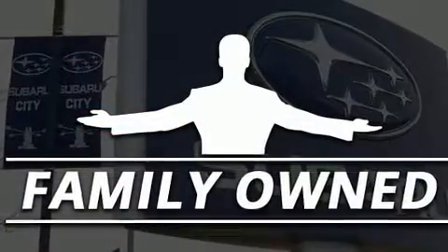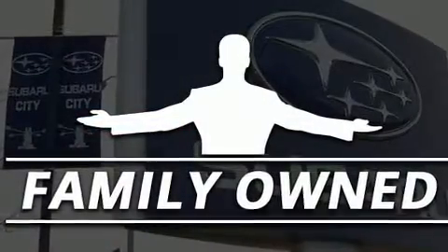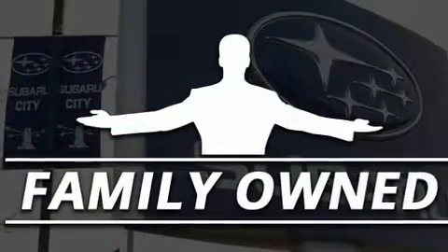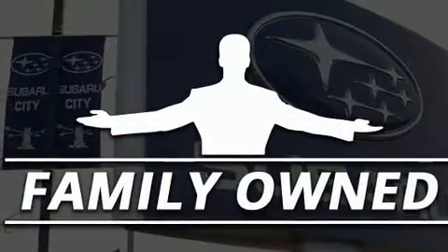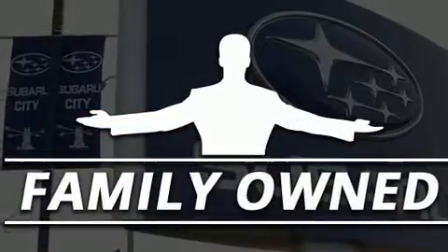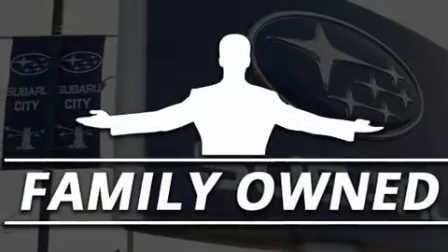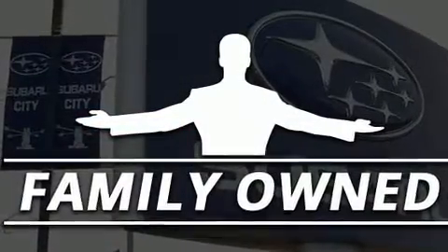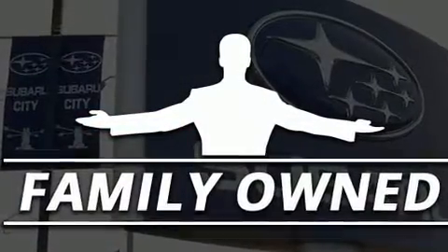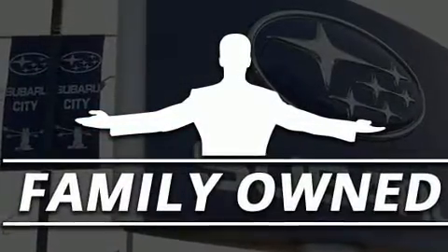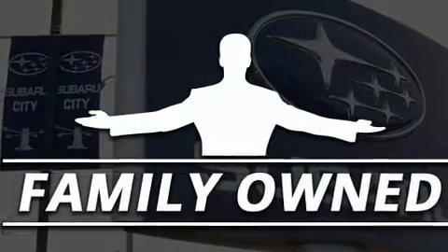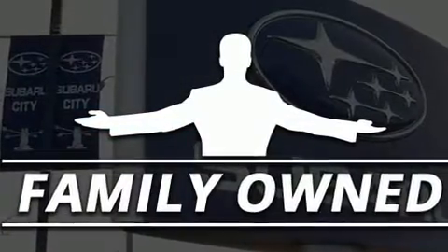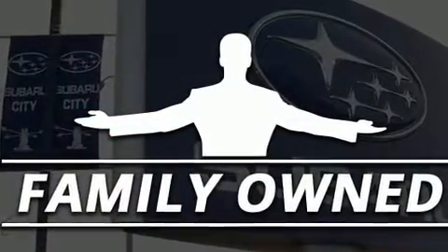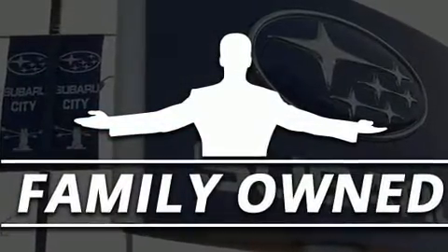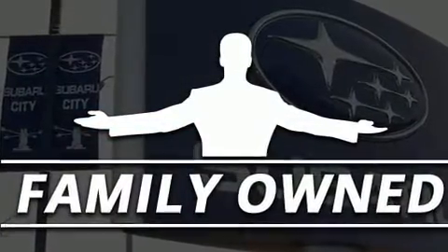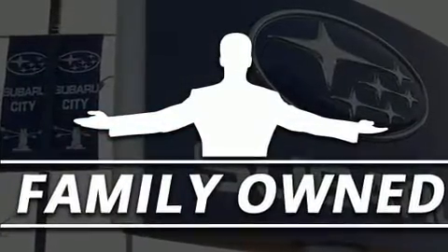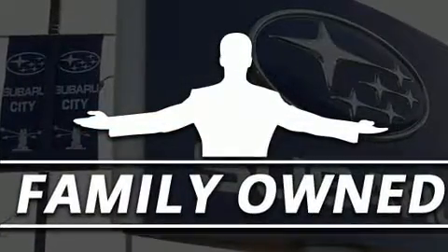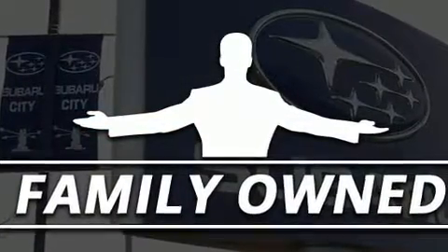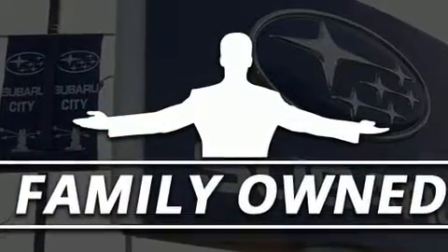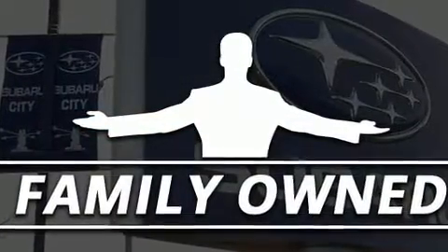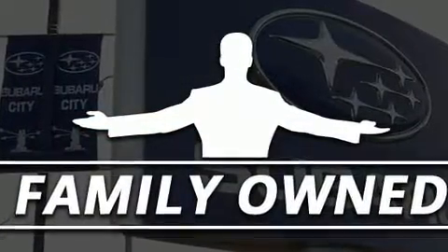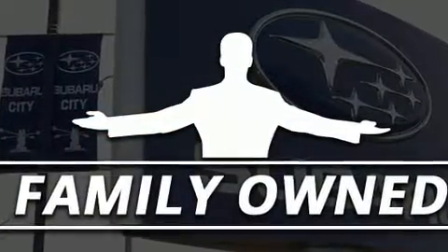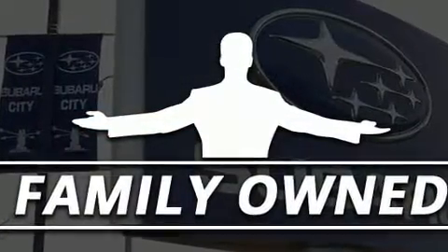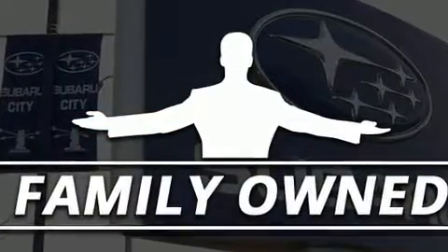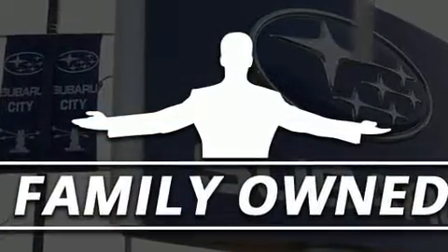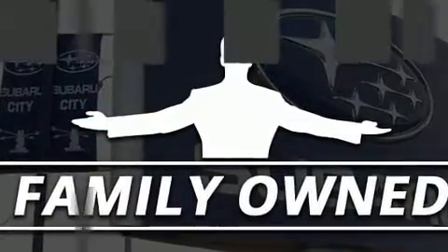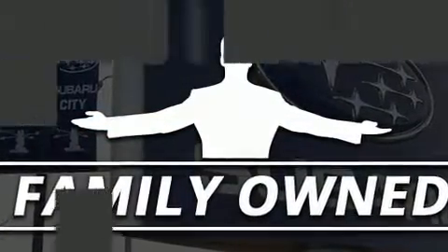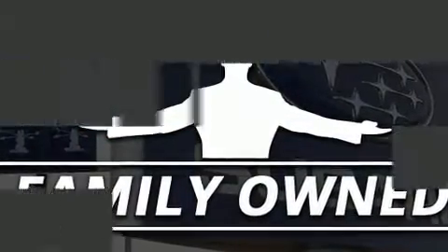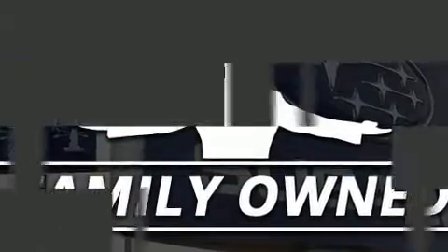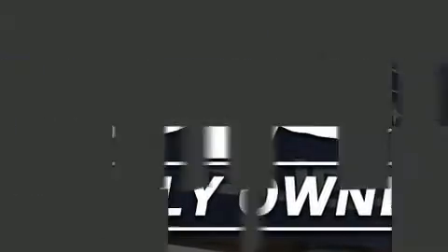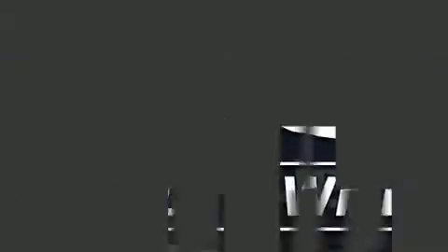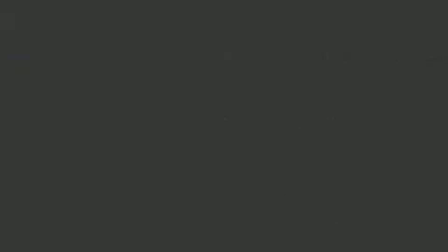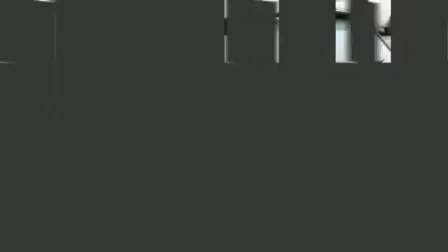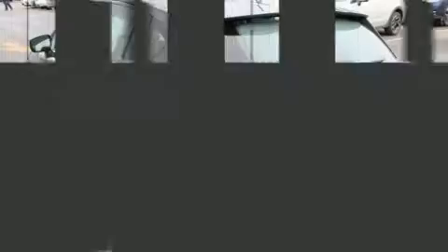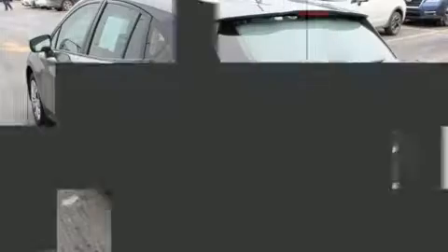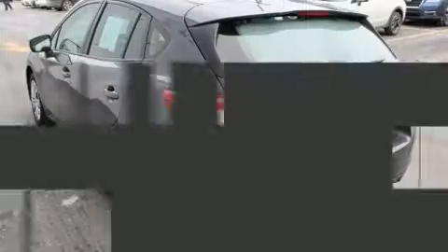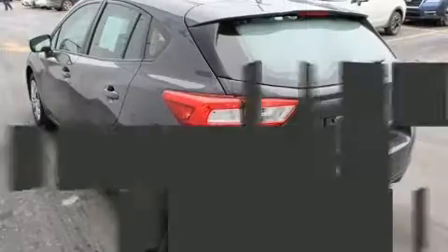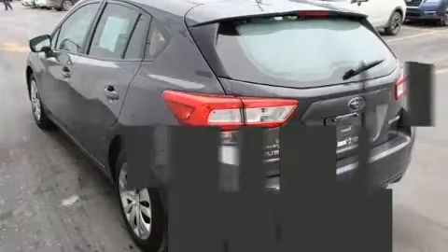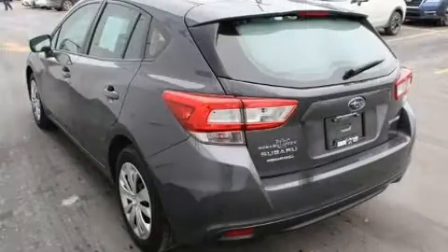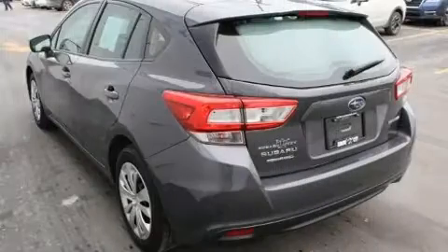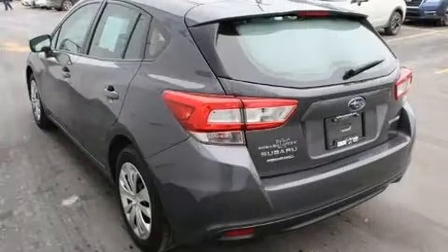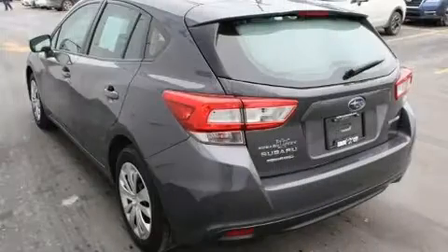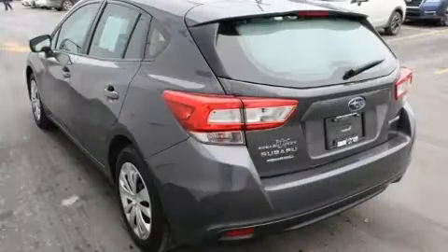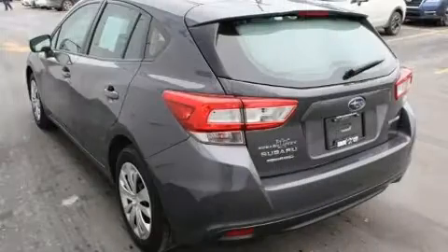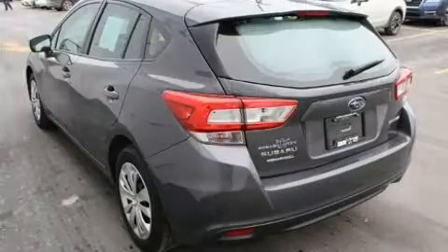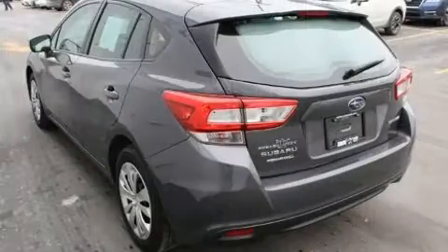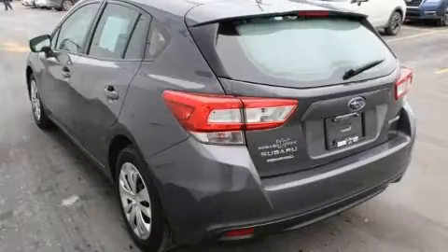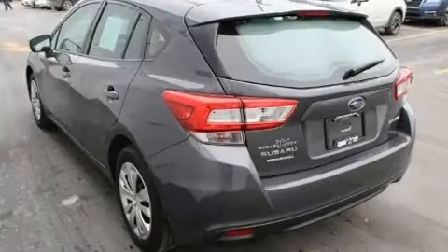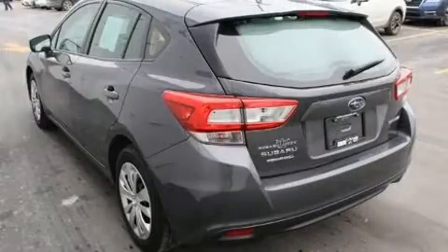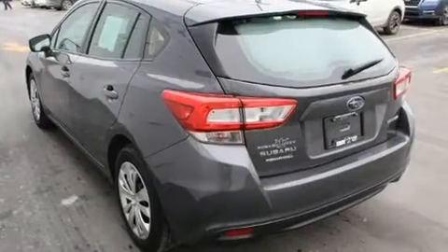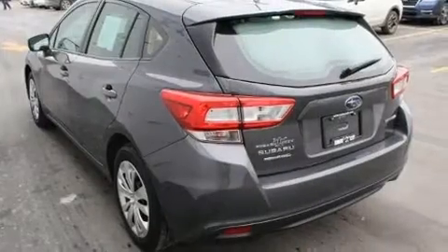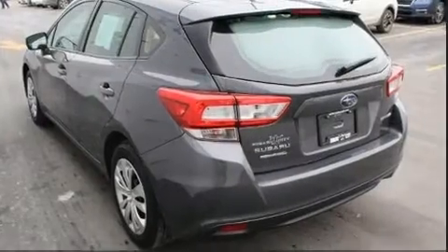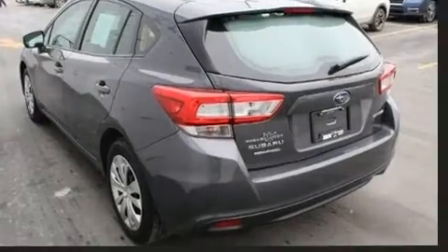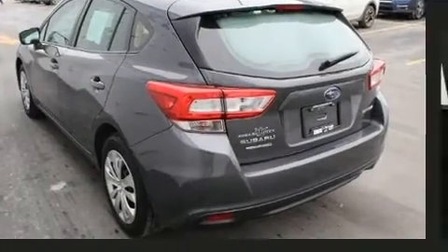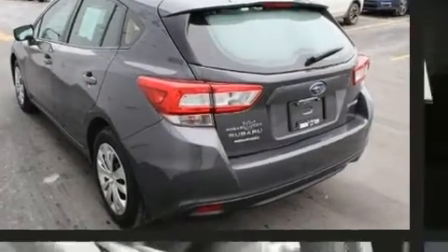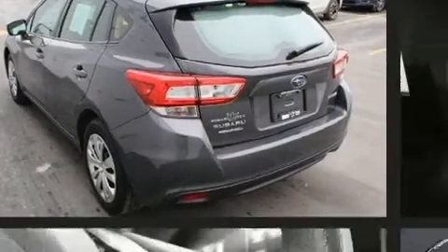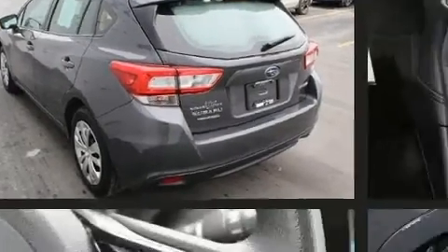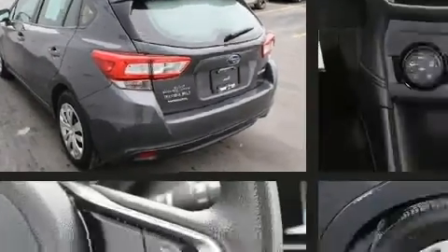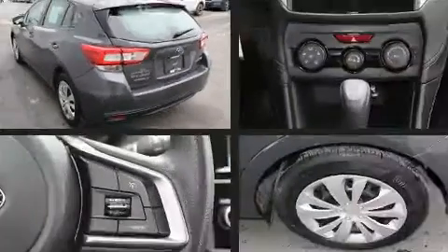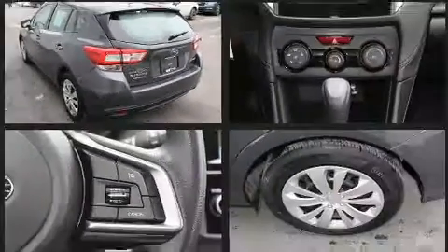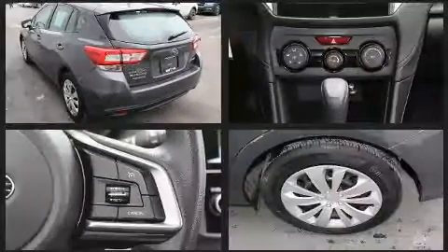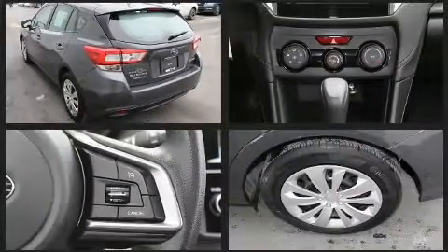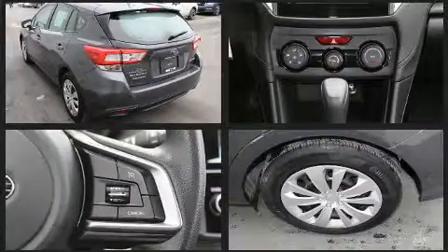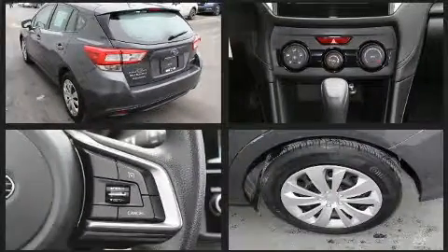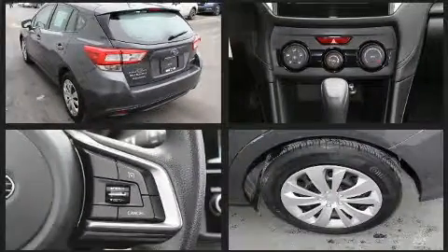Top features include air conditioning, a tachometer, remote keyless entry, and one-touch window functionality.